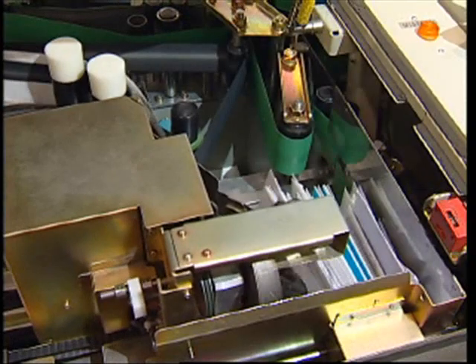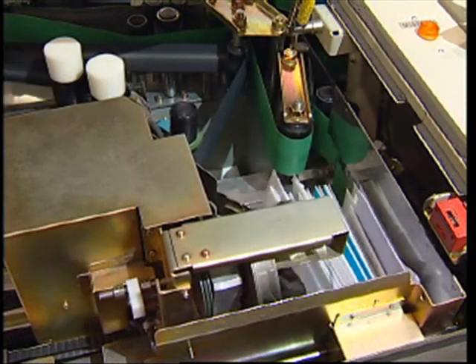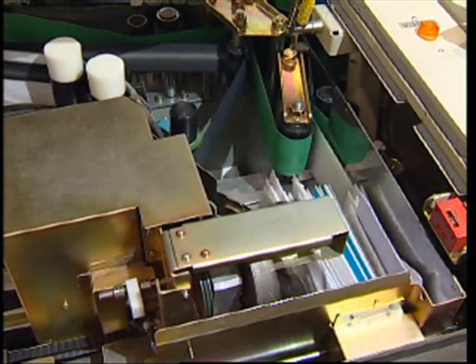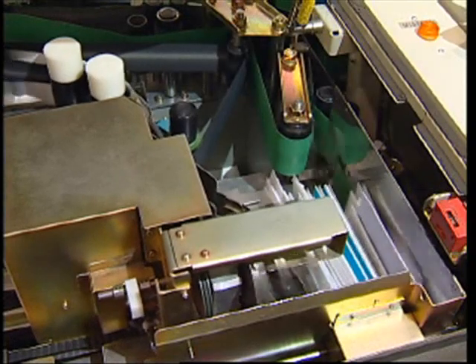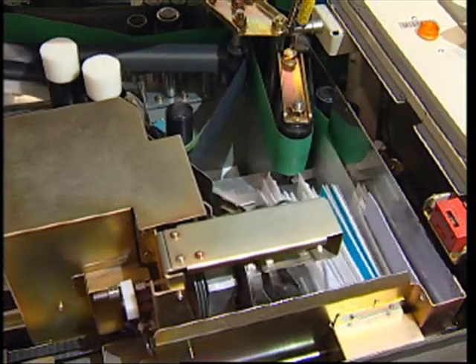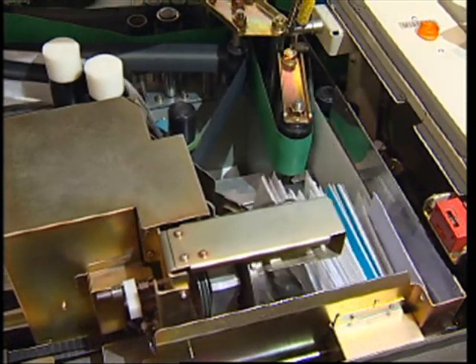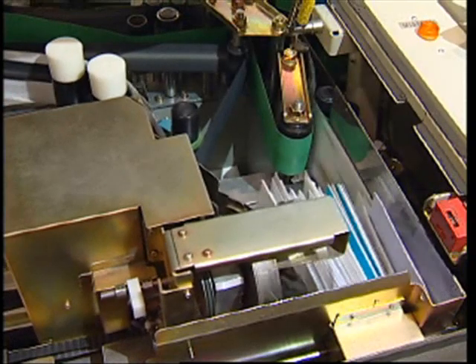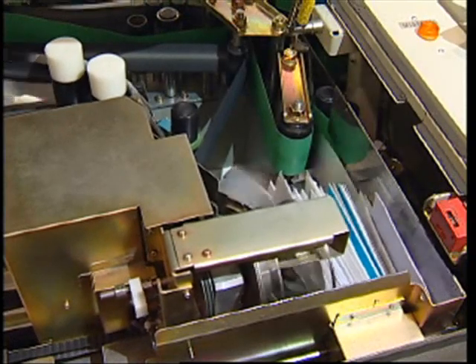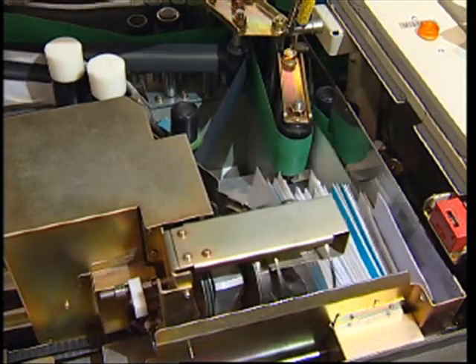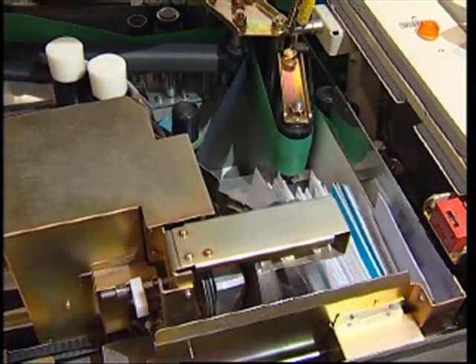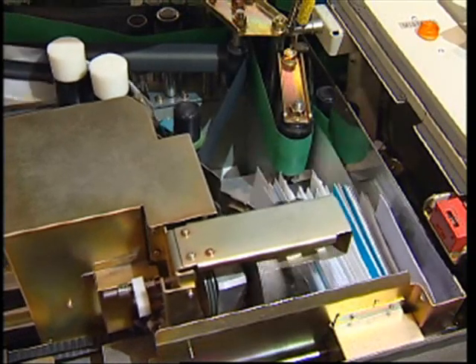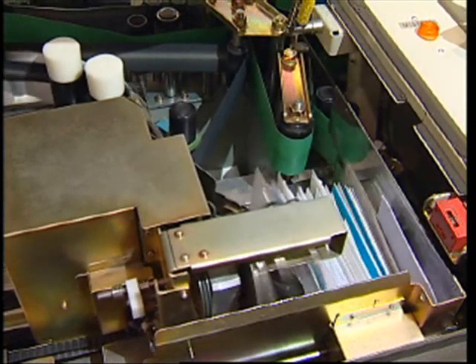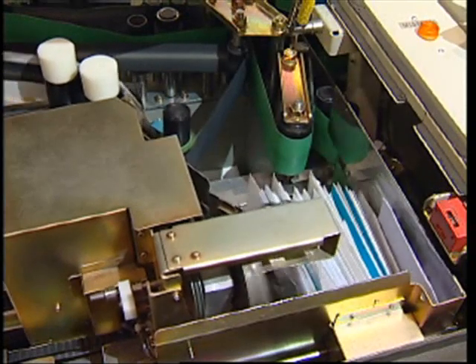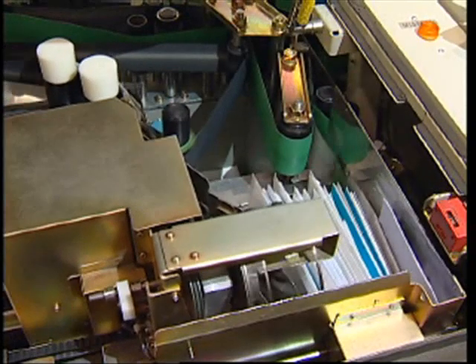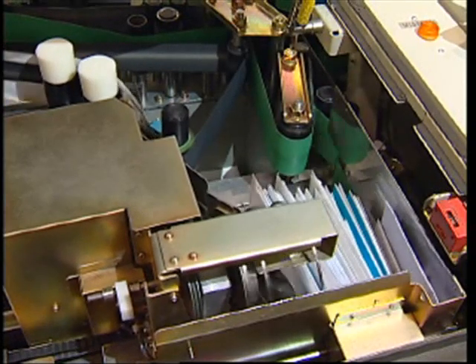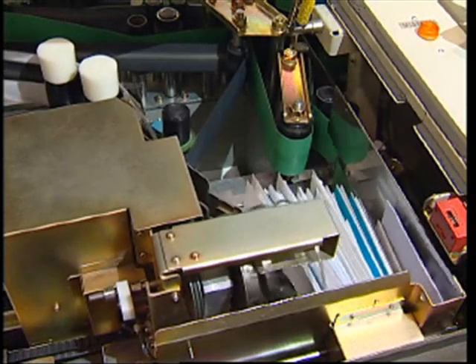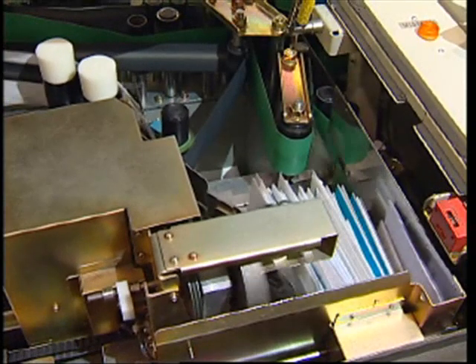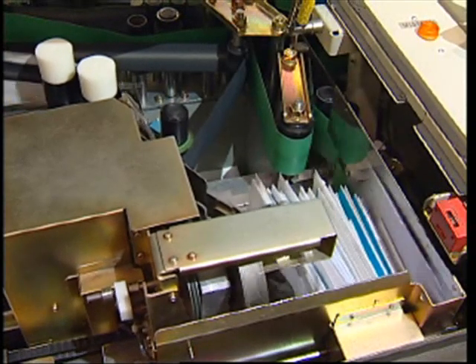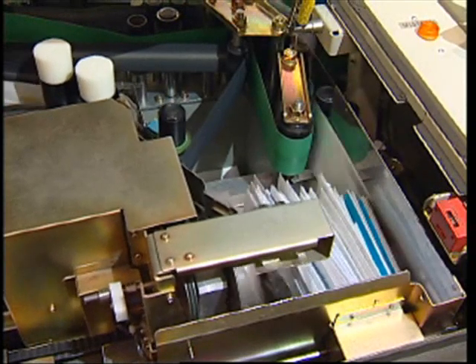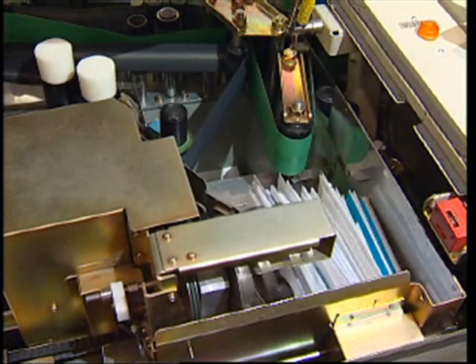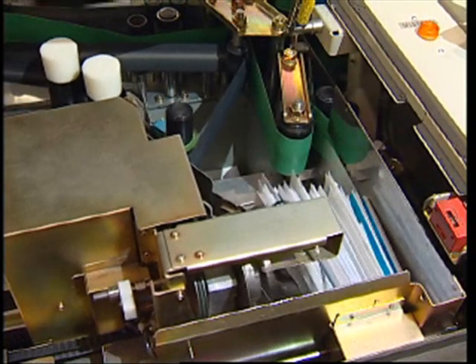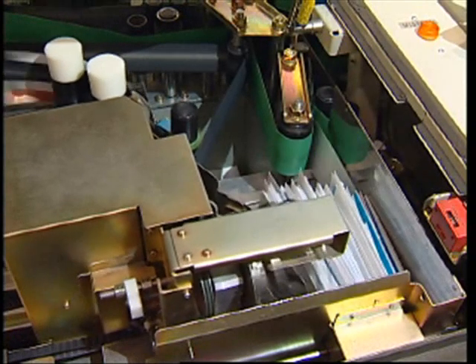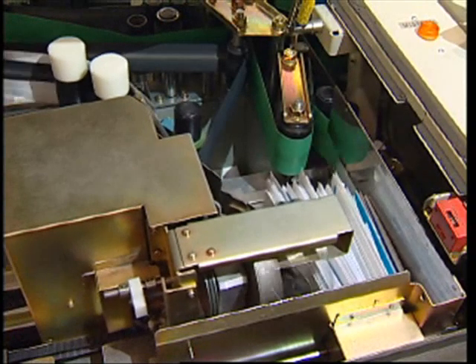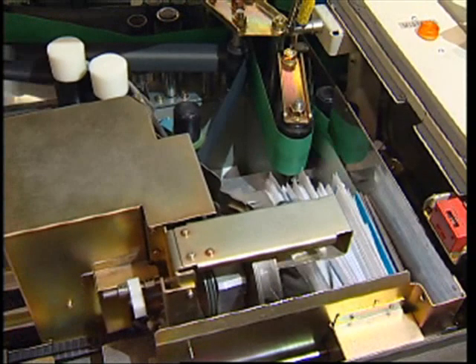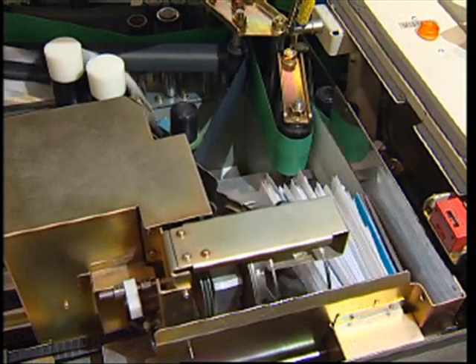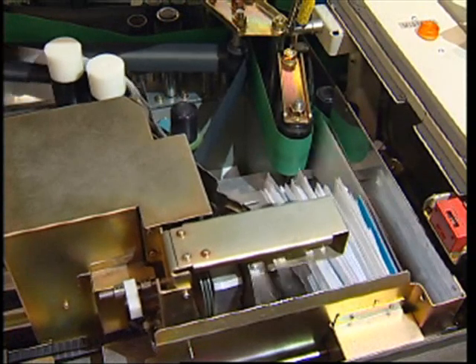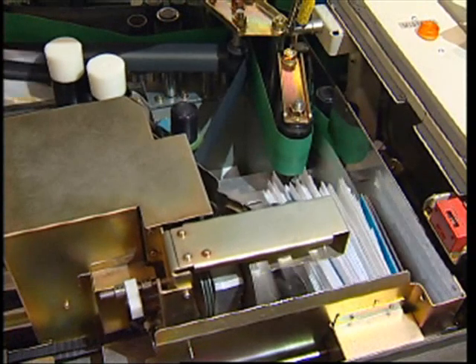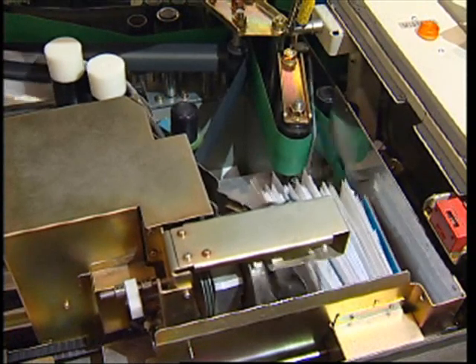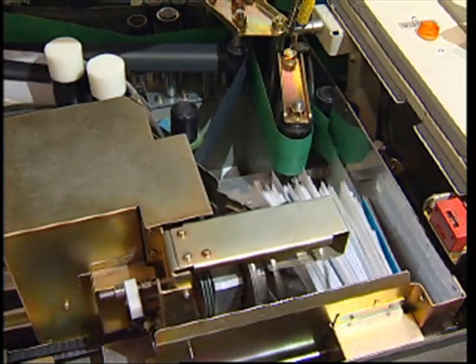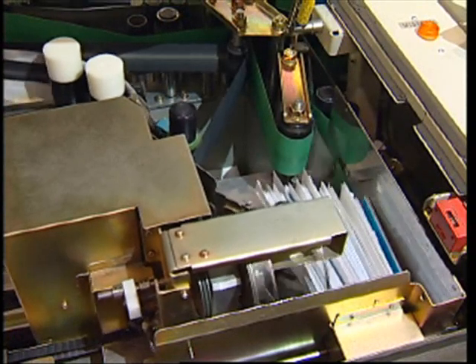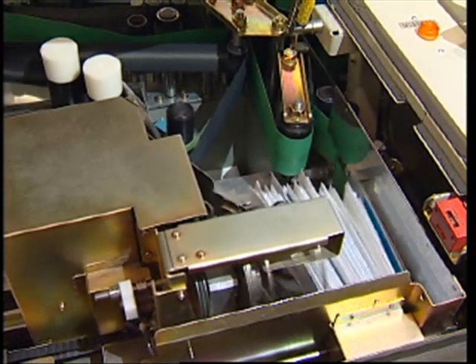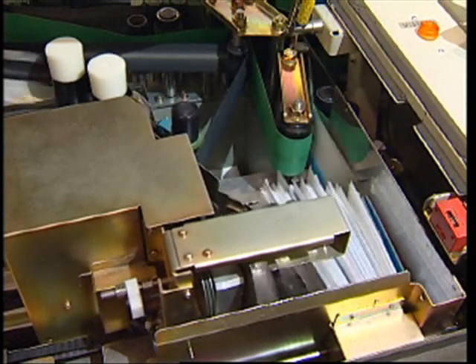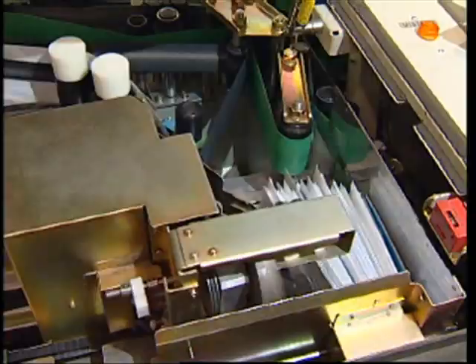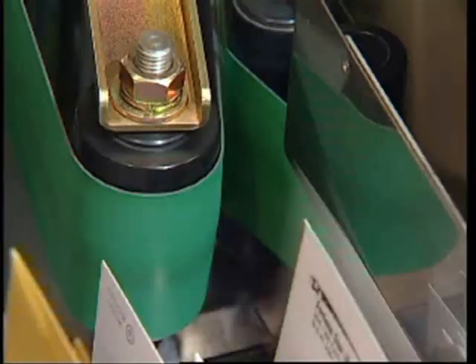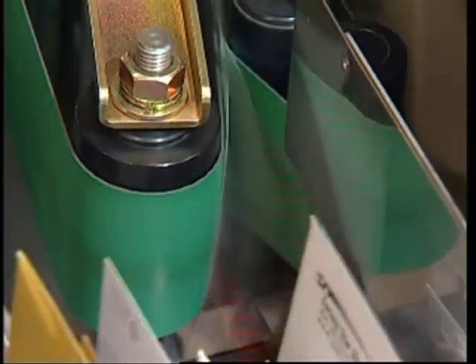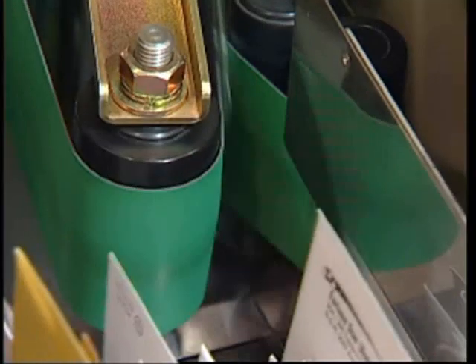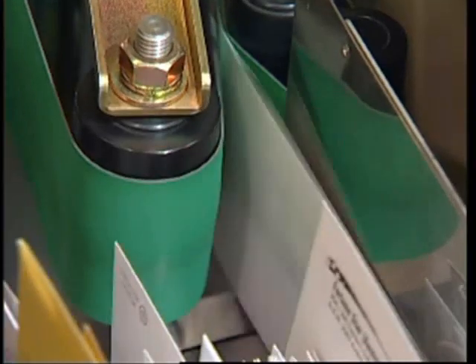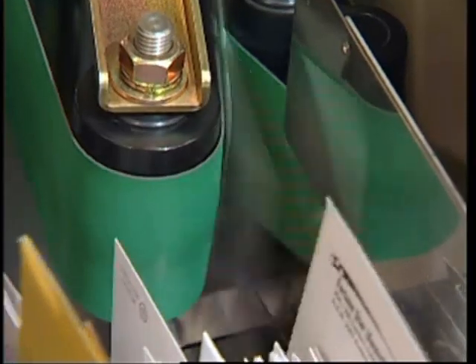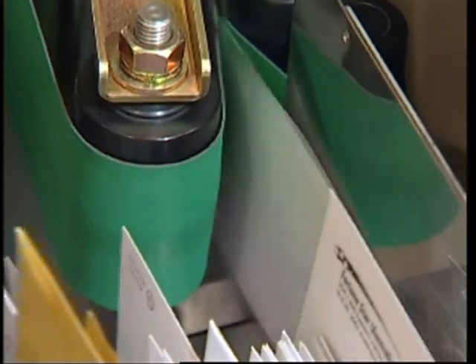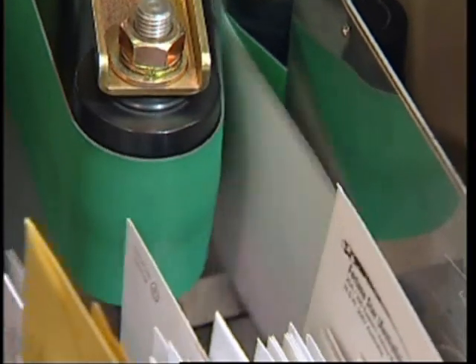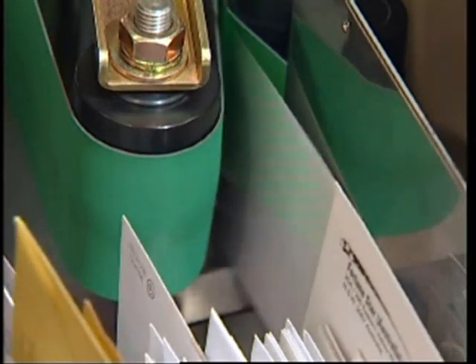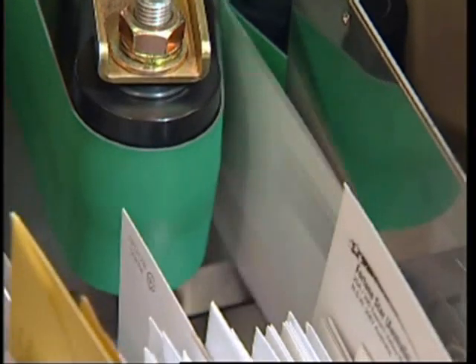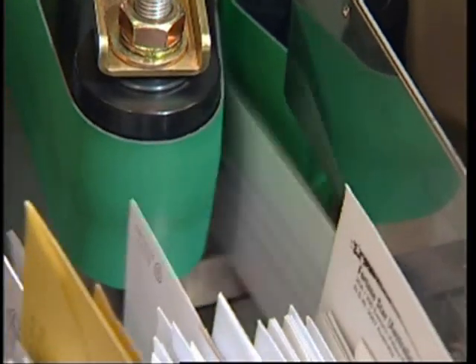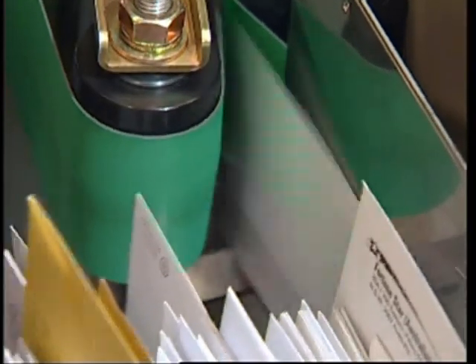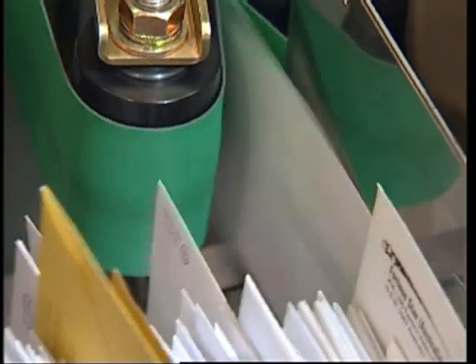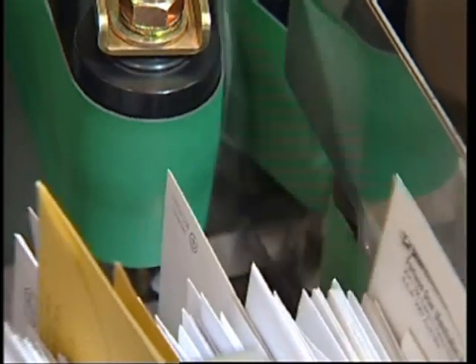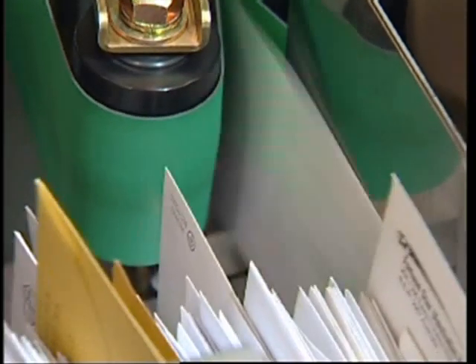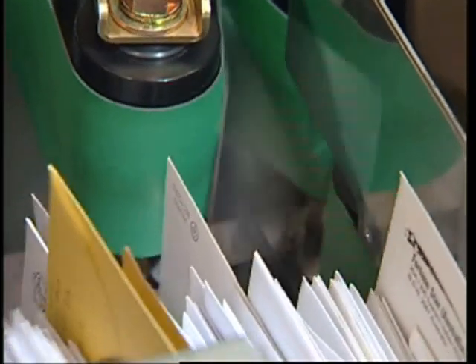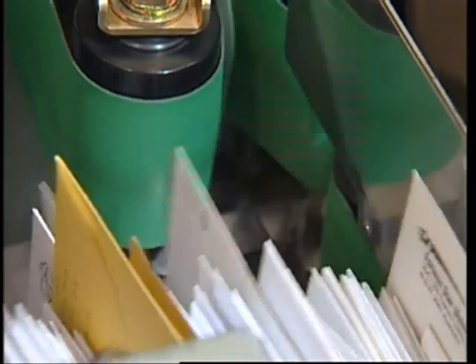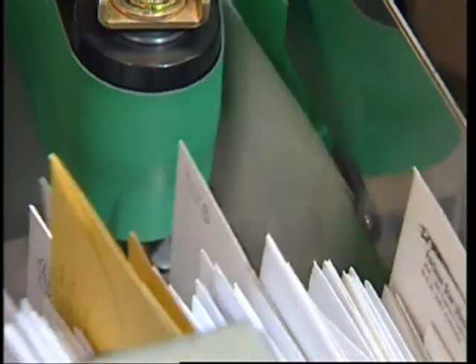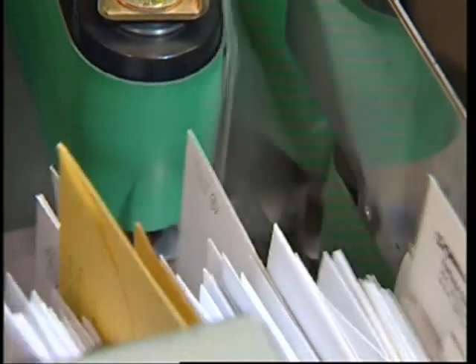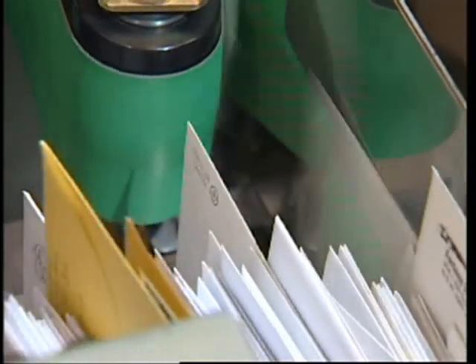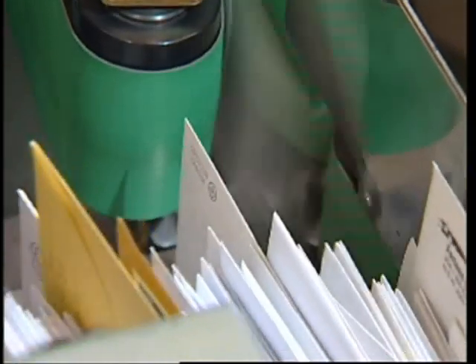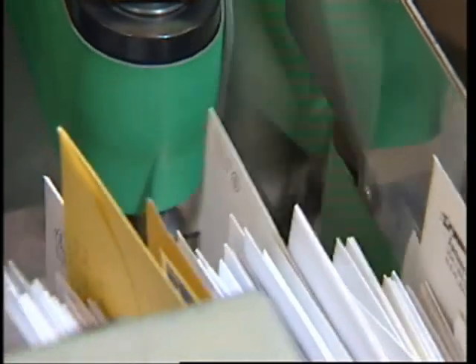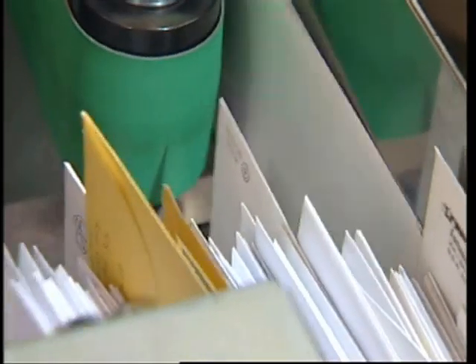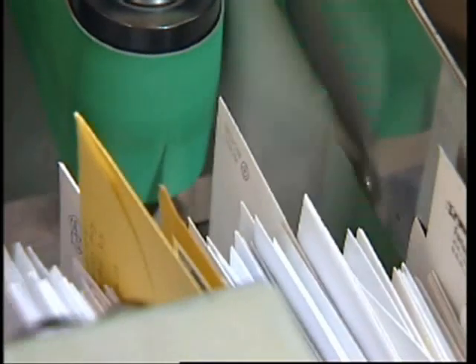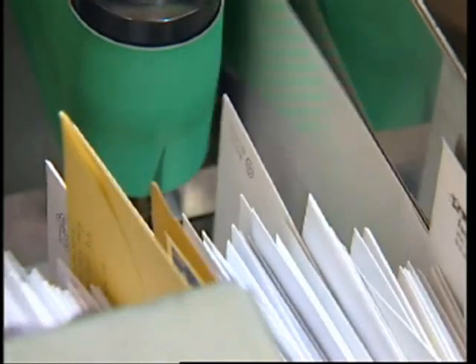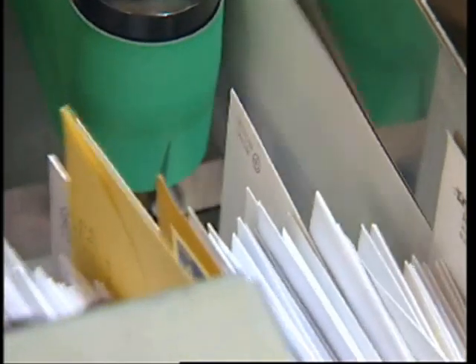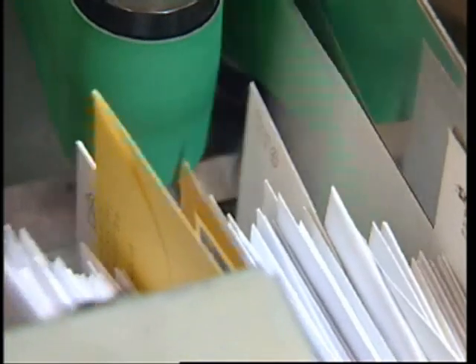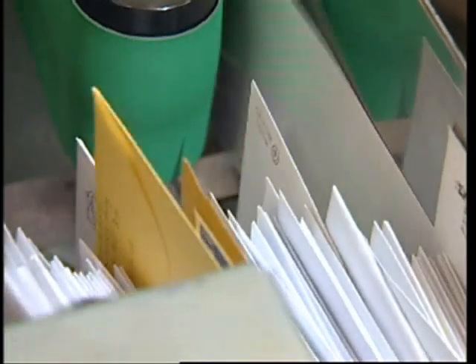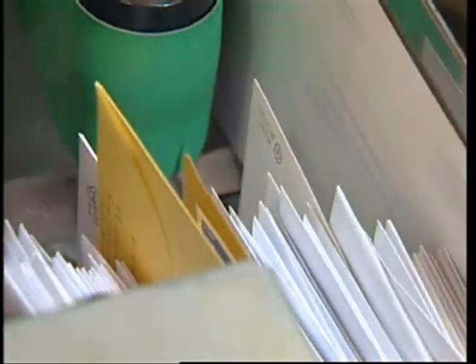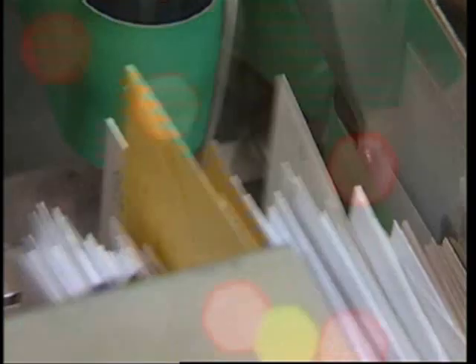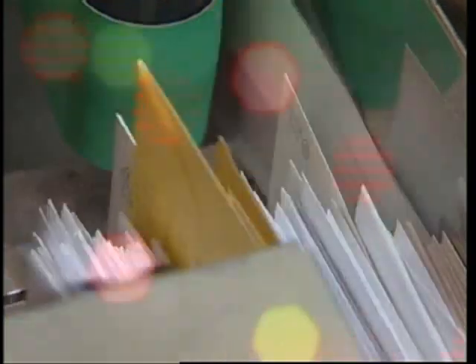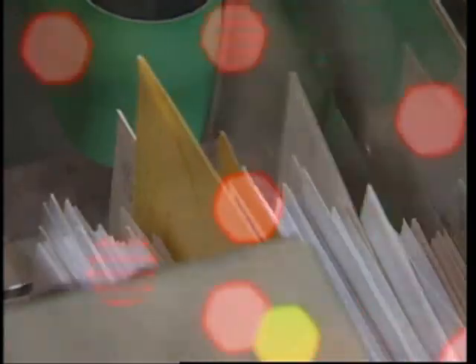These letters are going into a machine that turns all the letters up the right way and cancels the postage stamp. It's awesome!